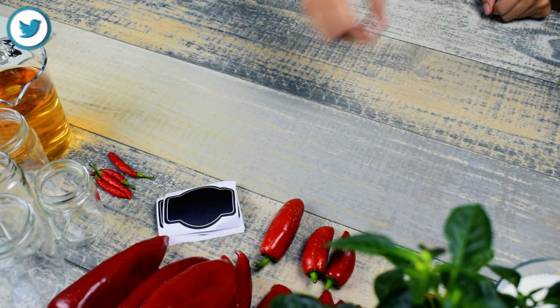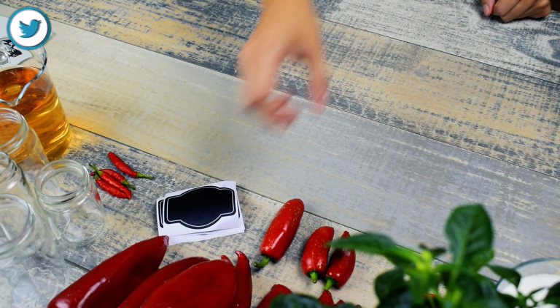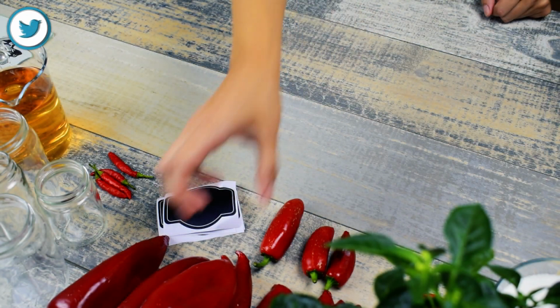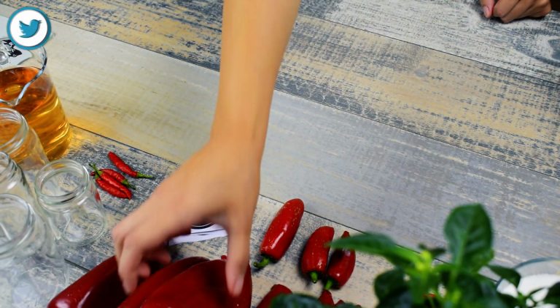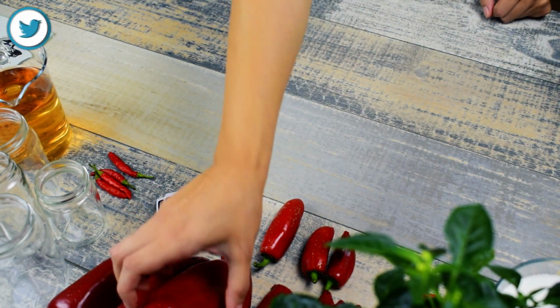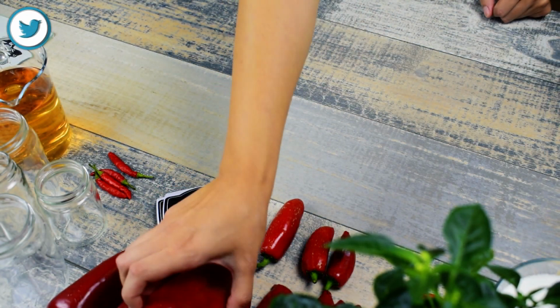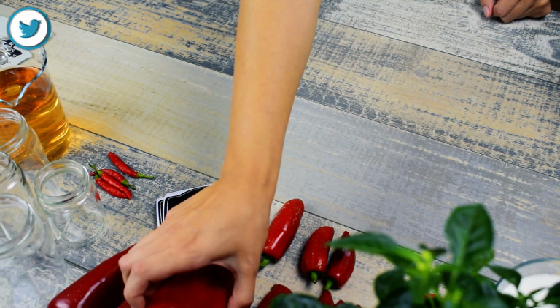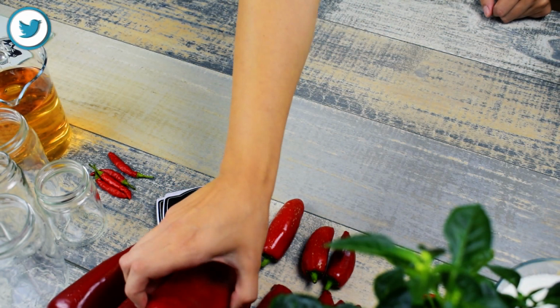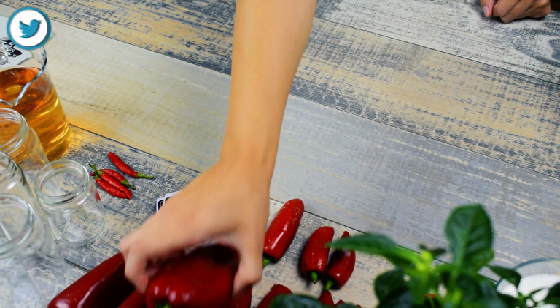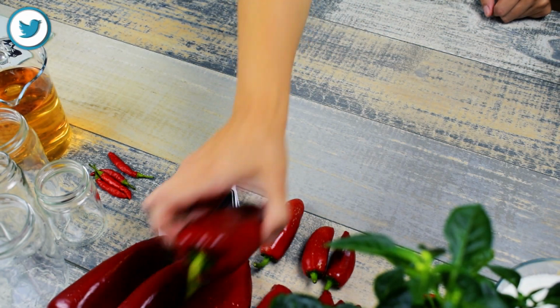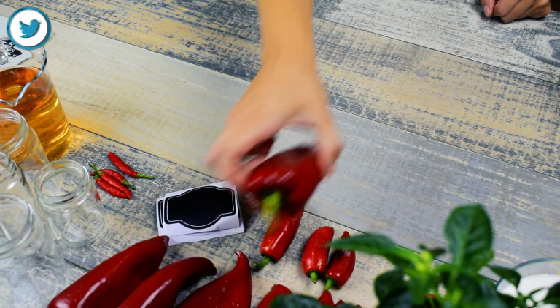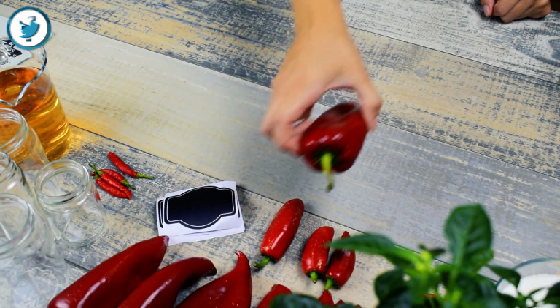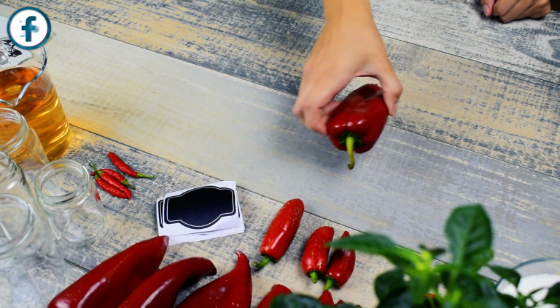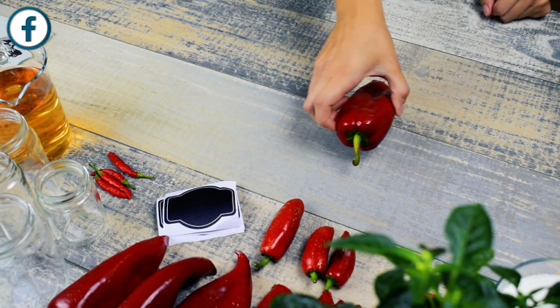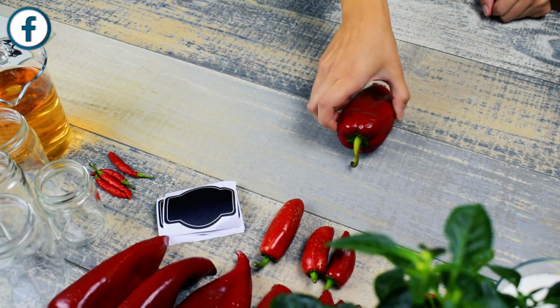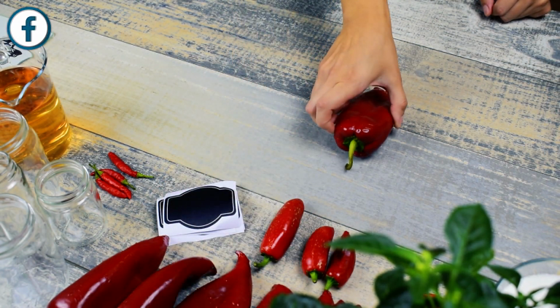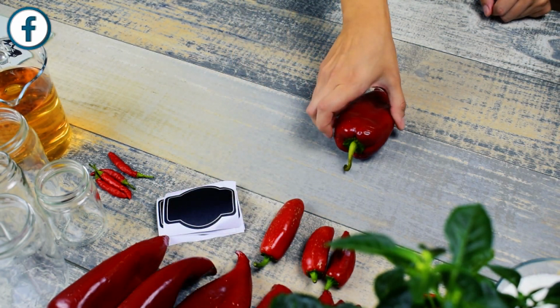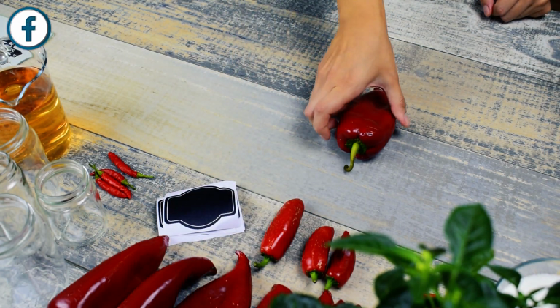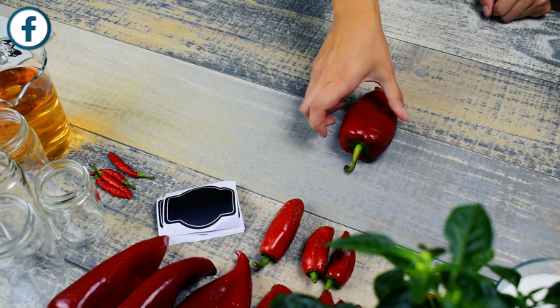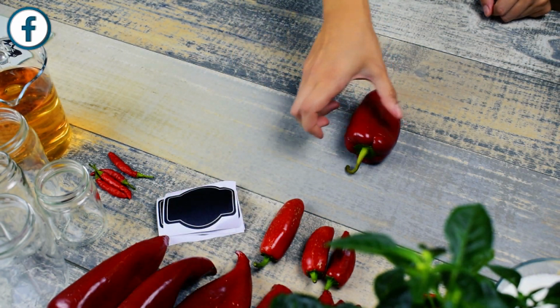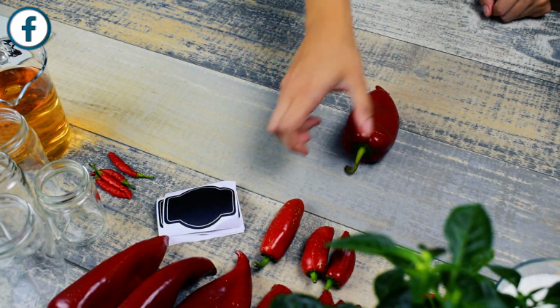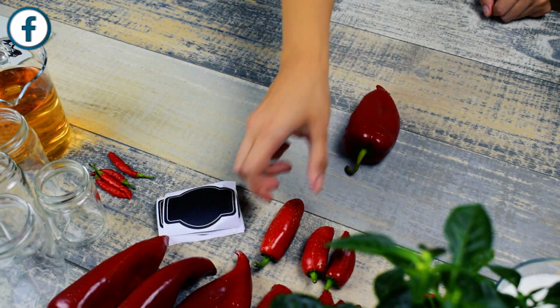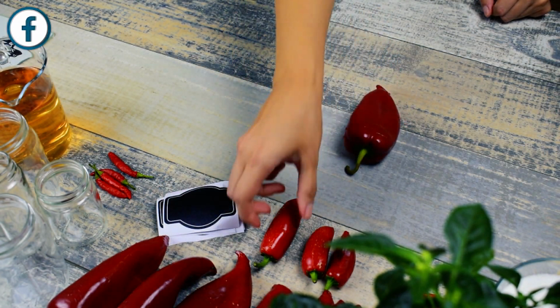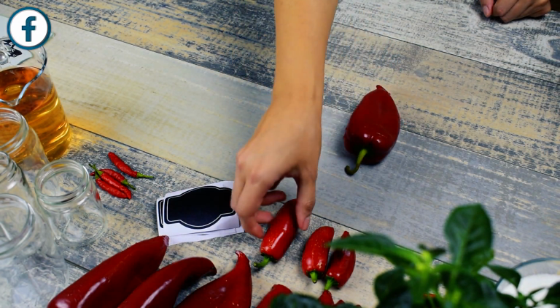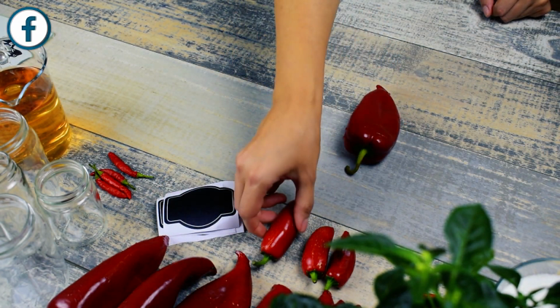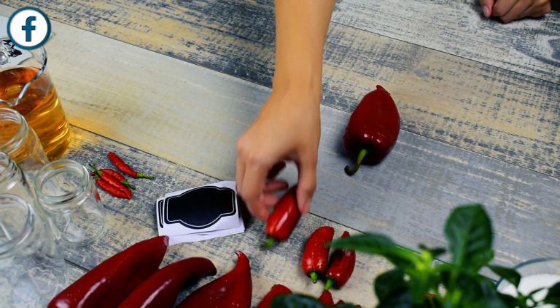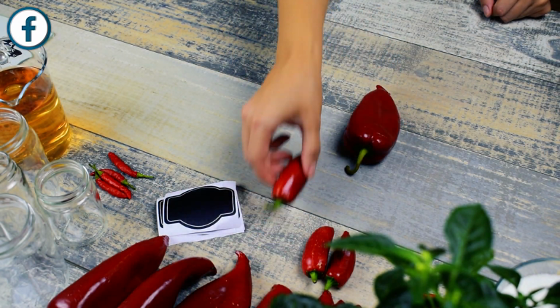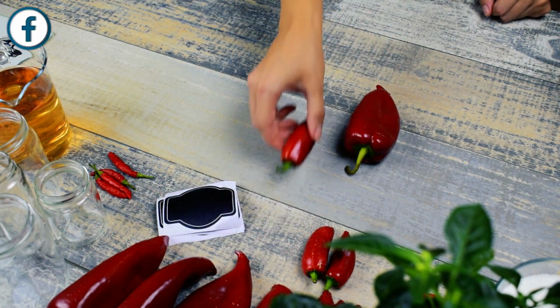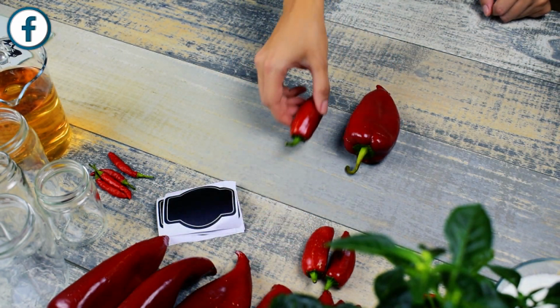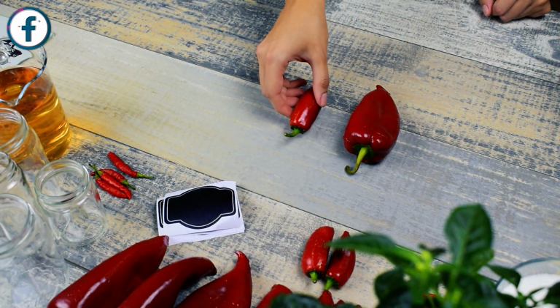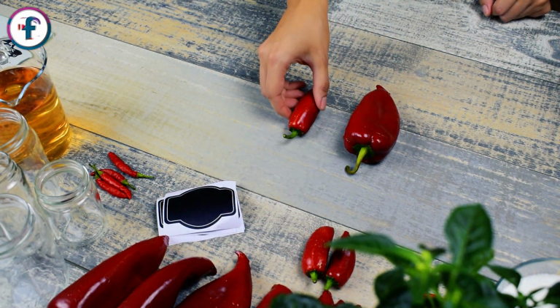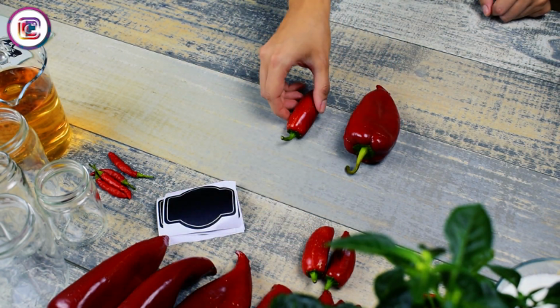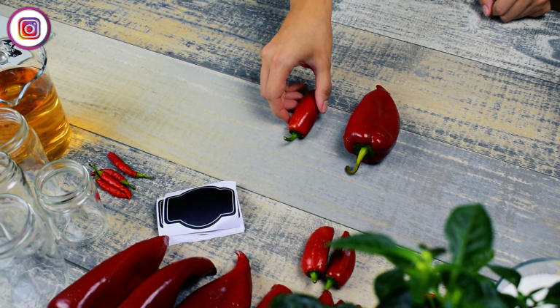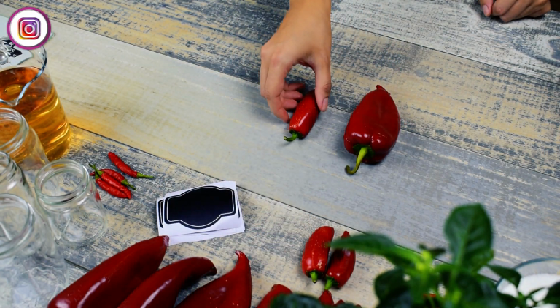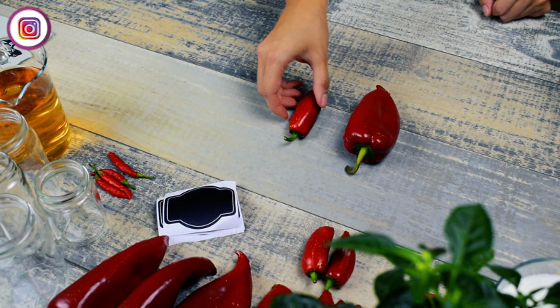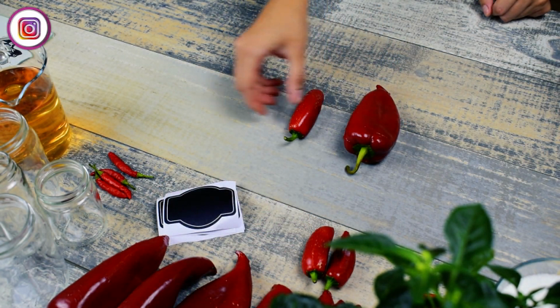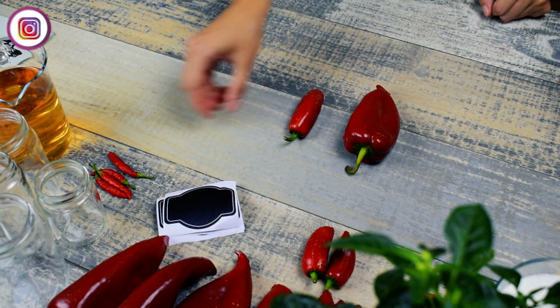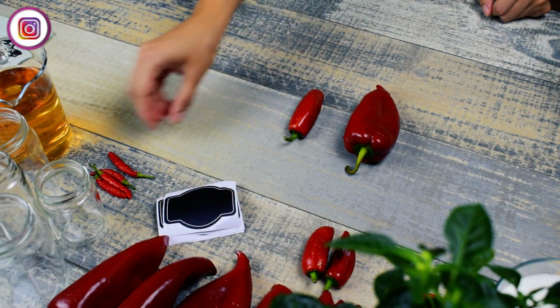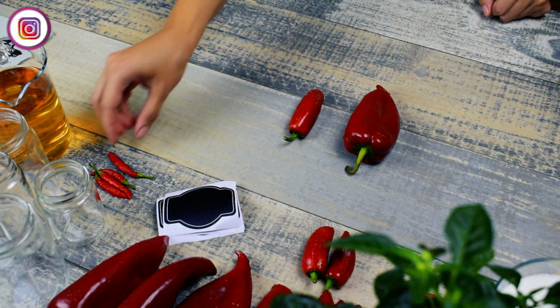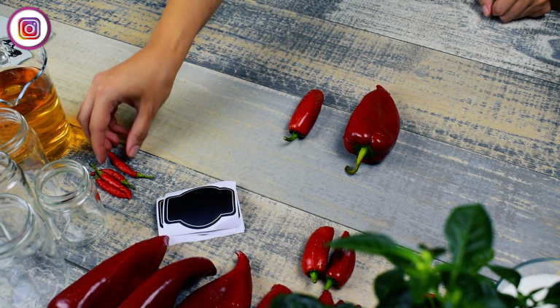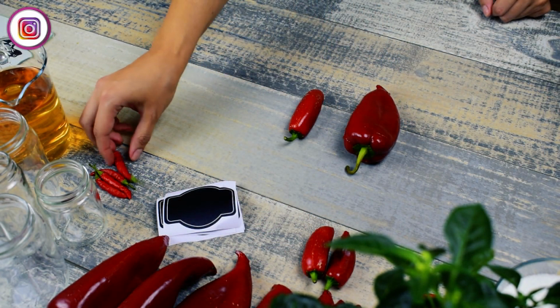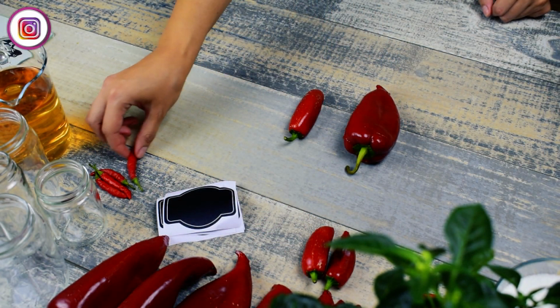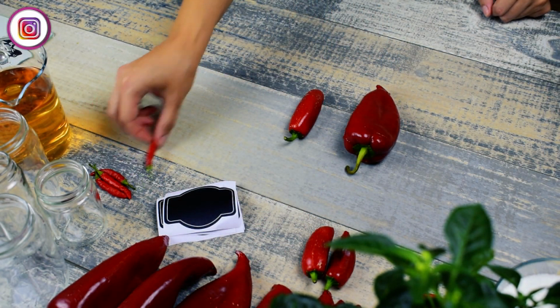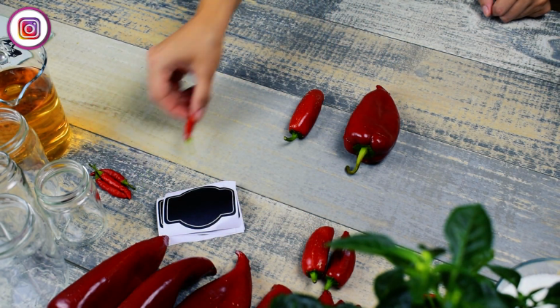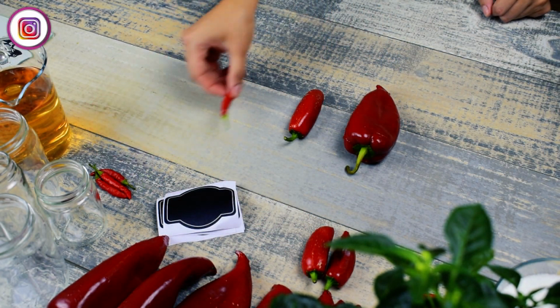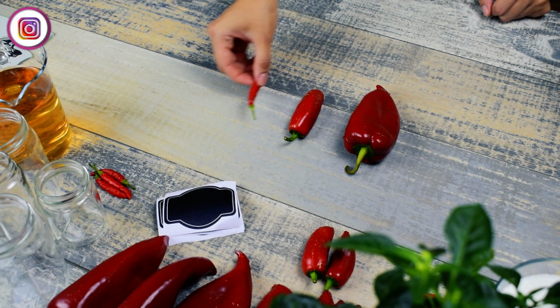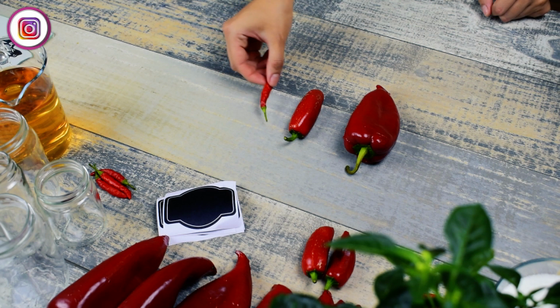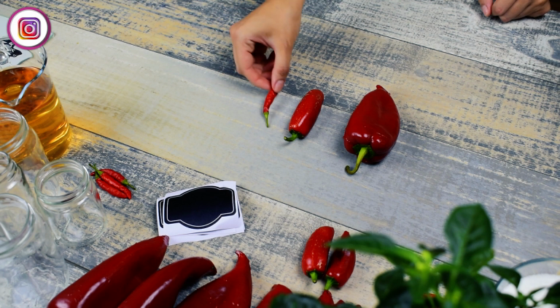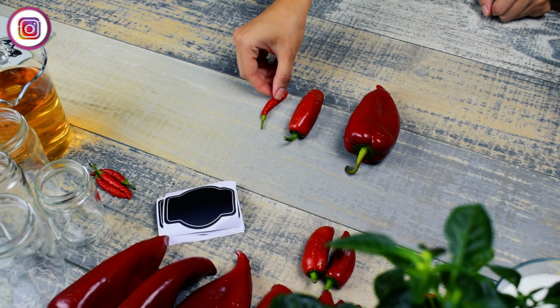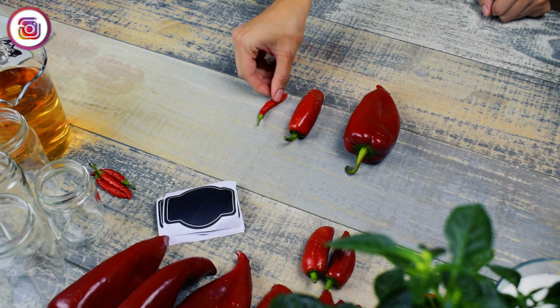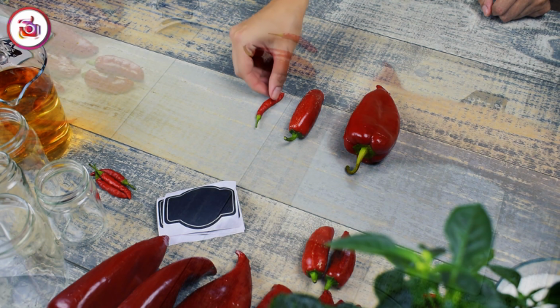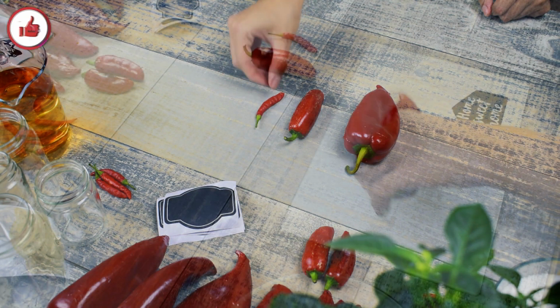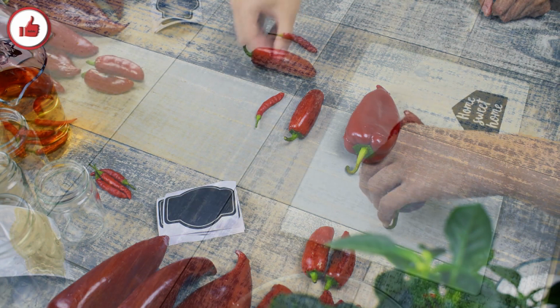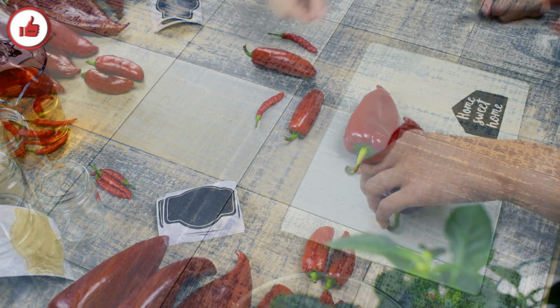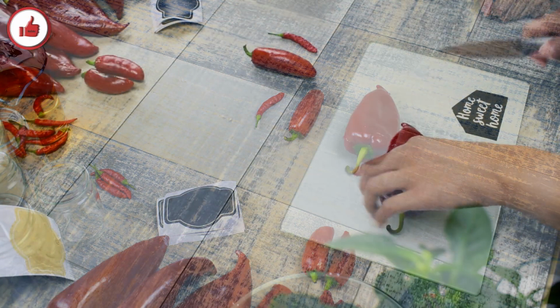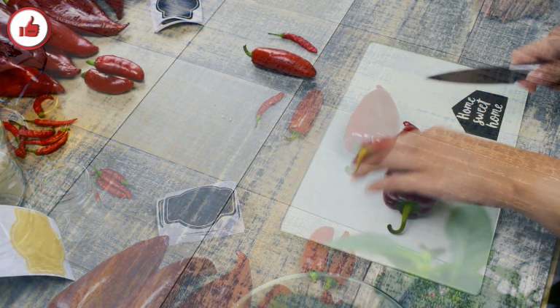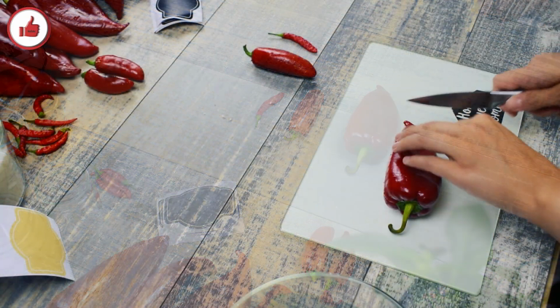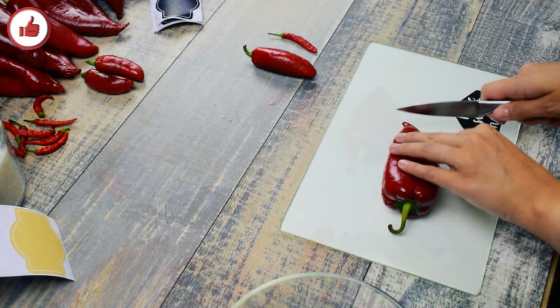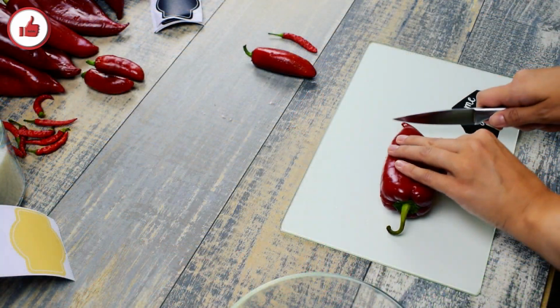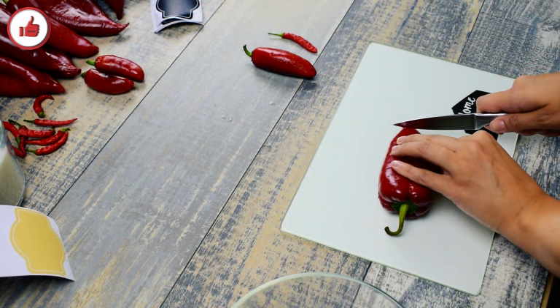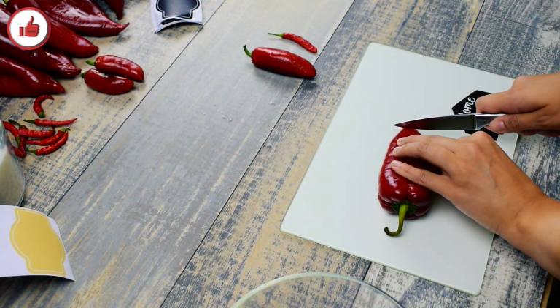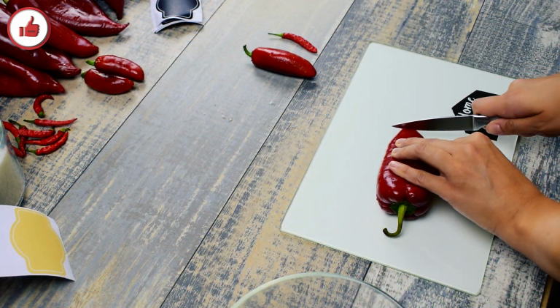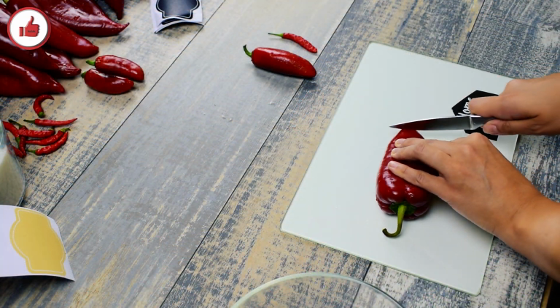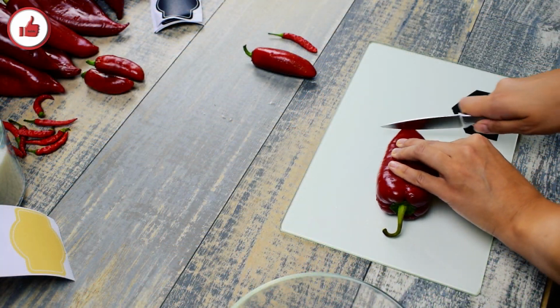I used three types of peppers: red peppers, red jalapeño and red chili peppers.